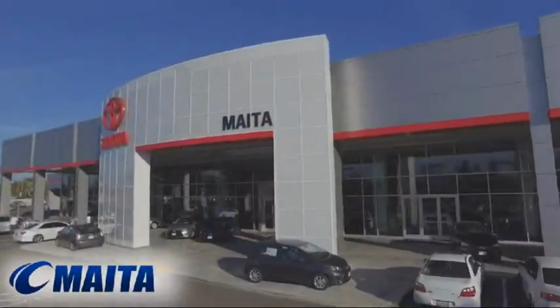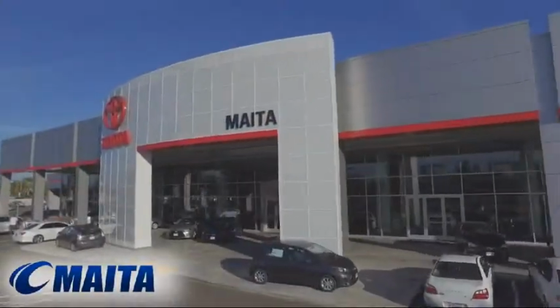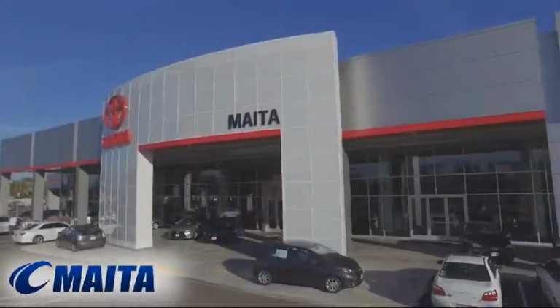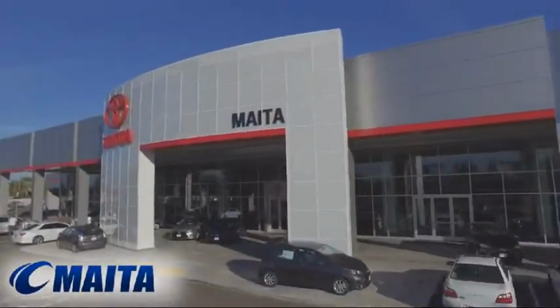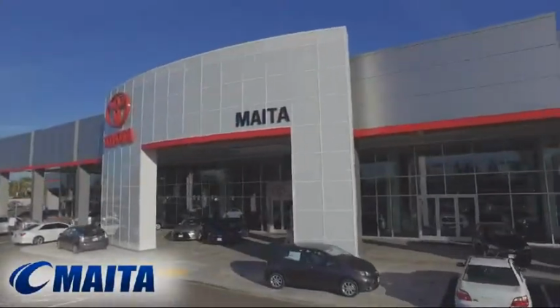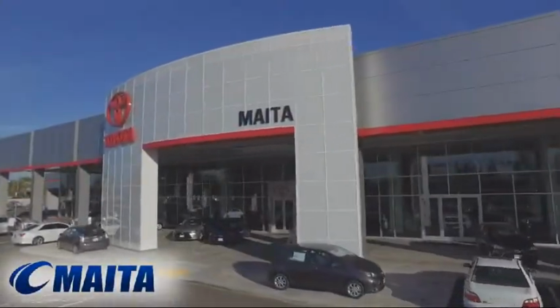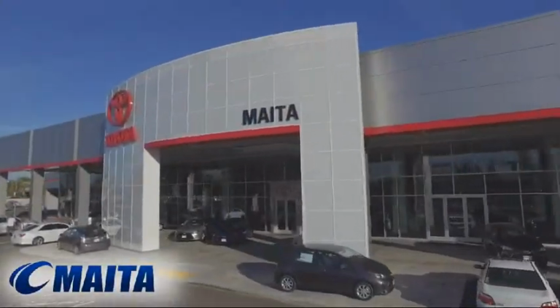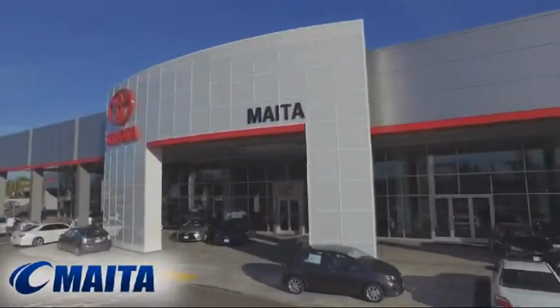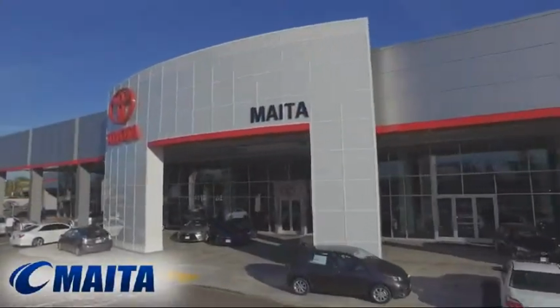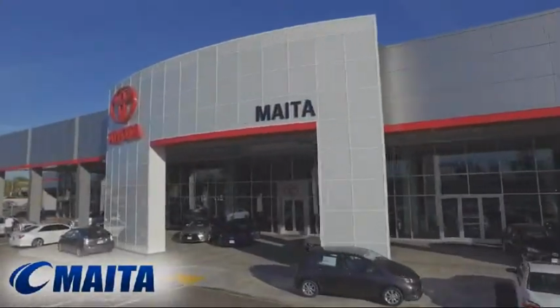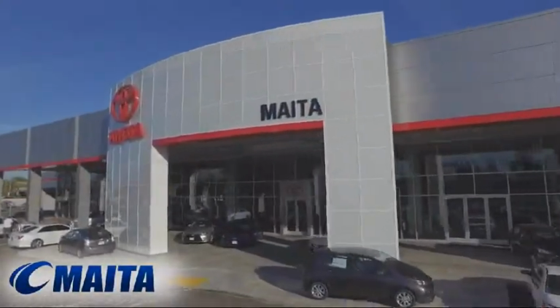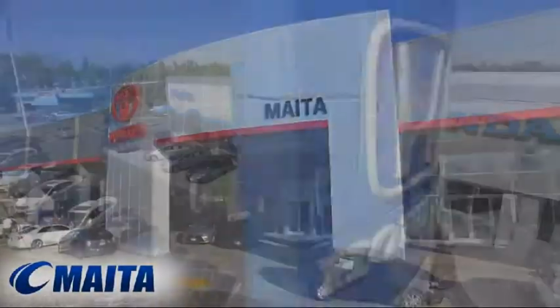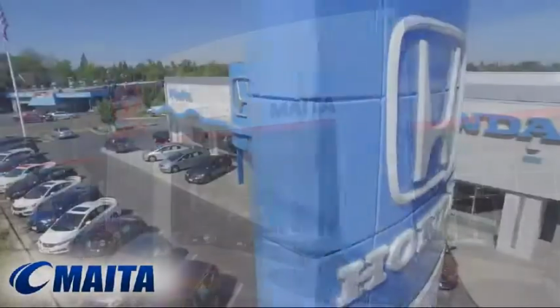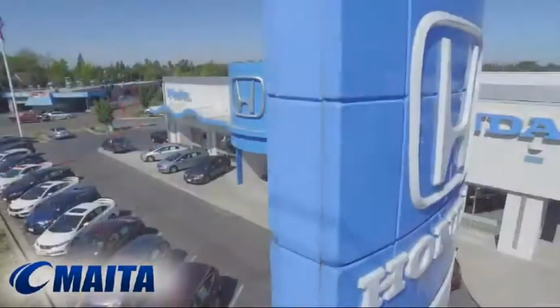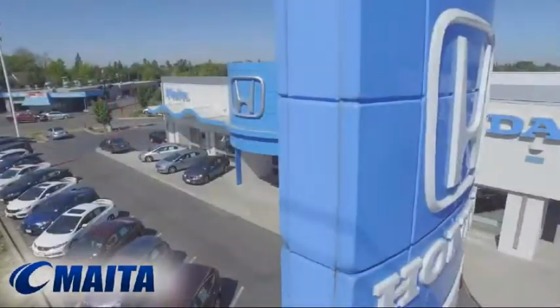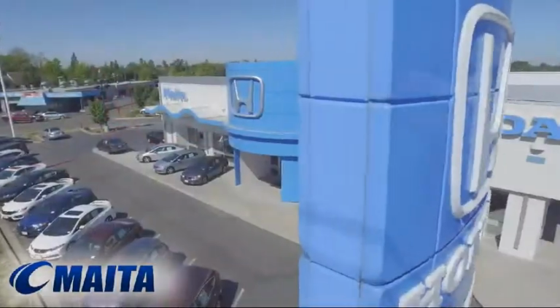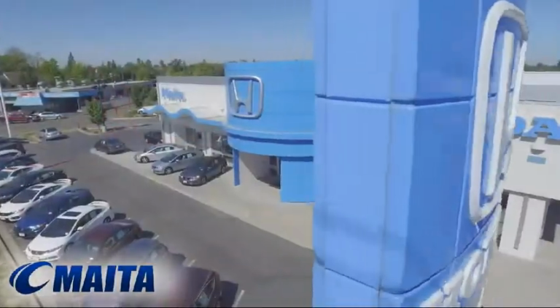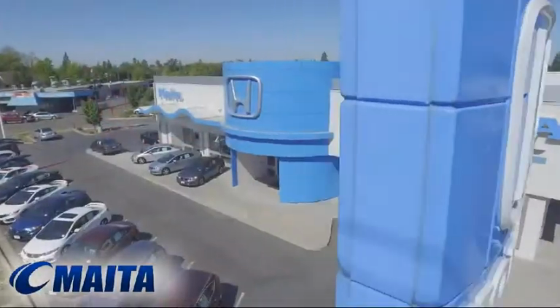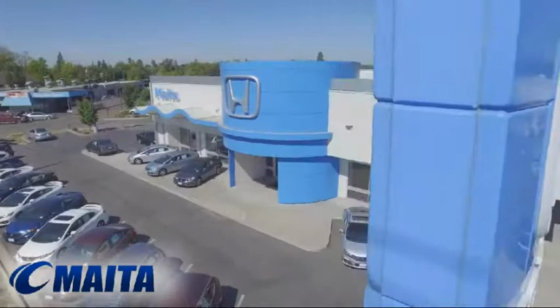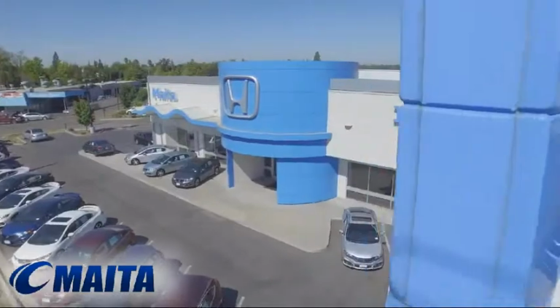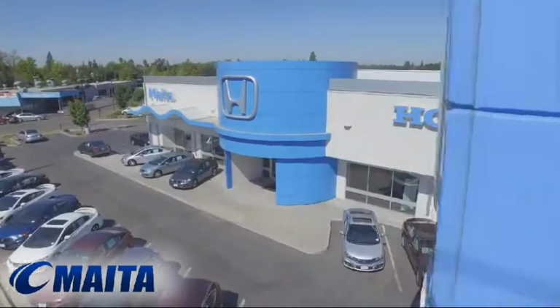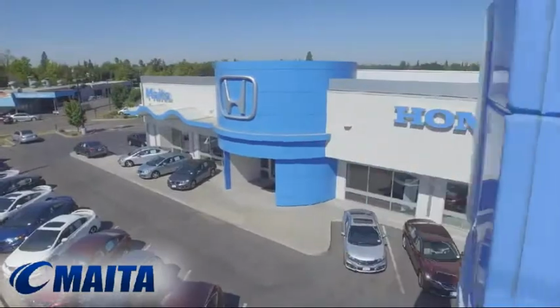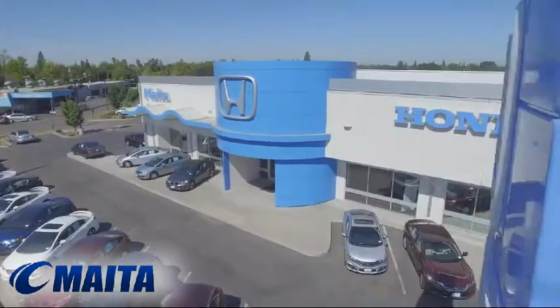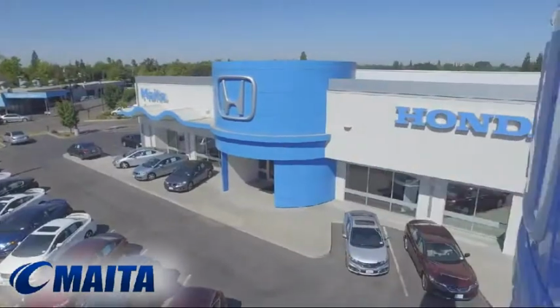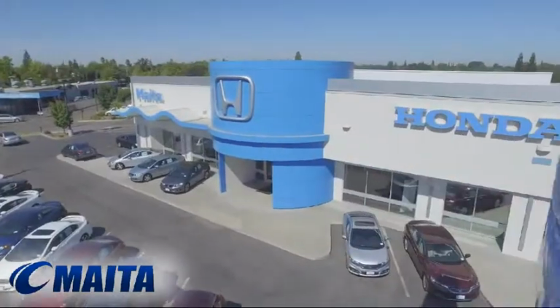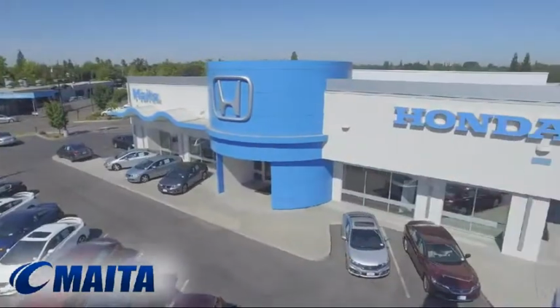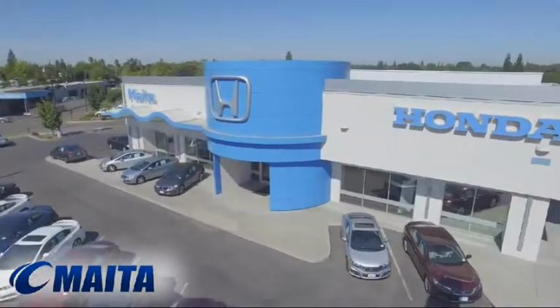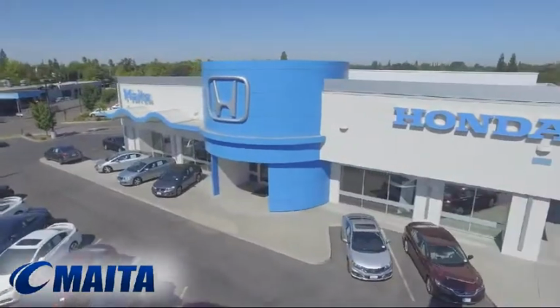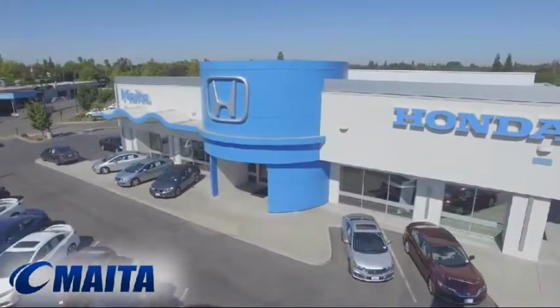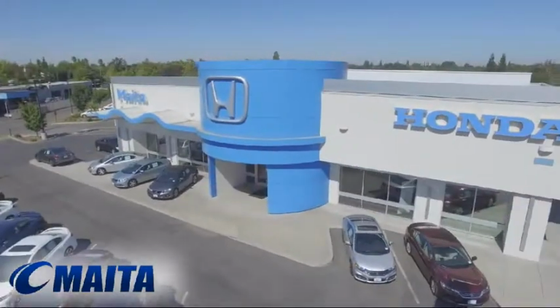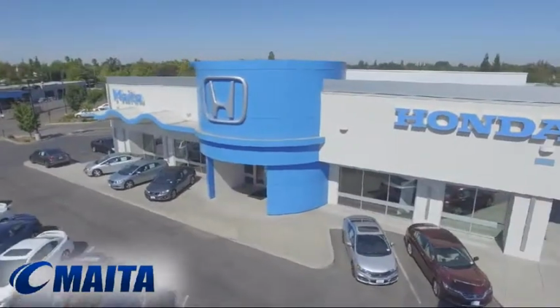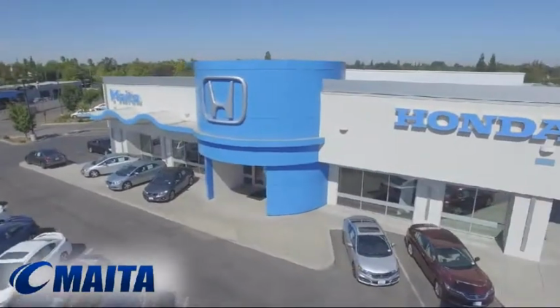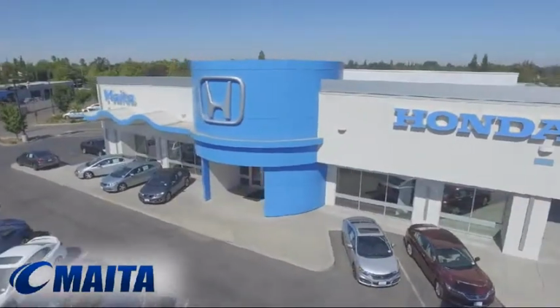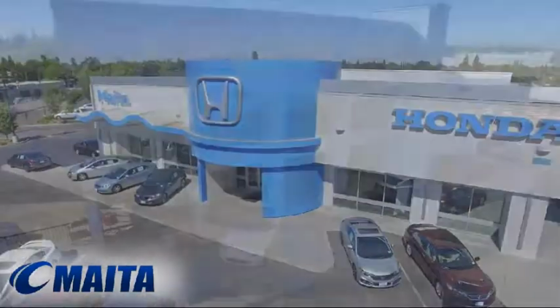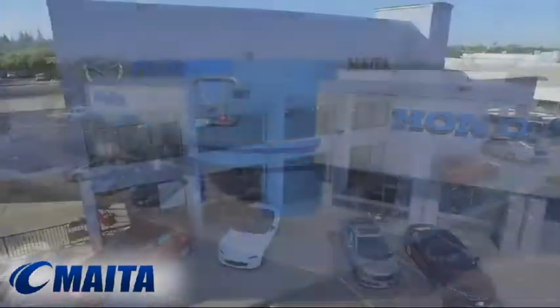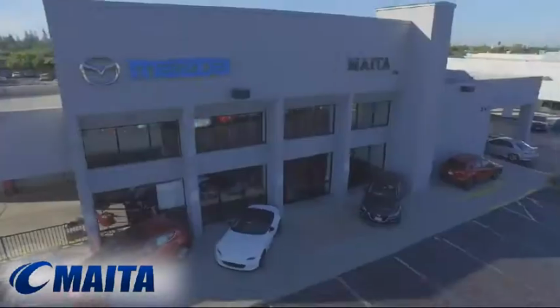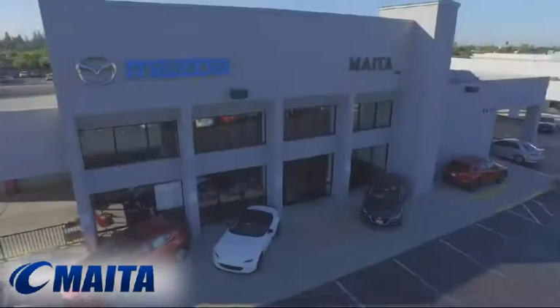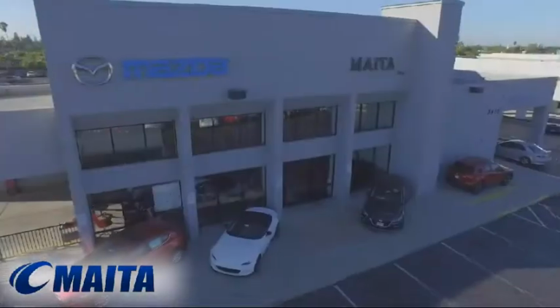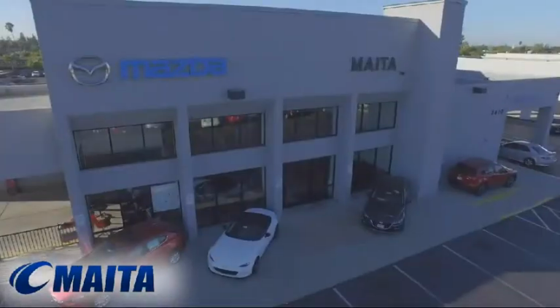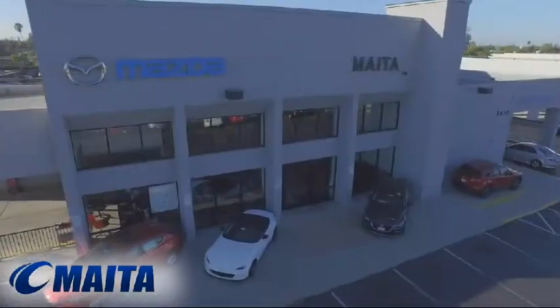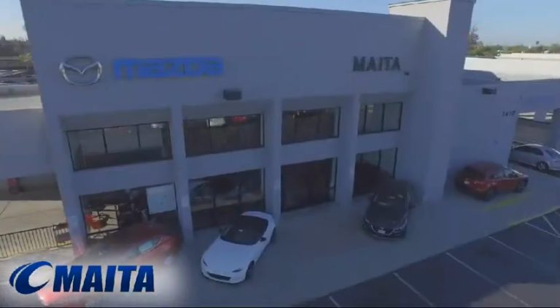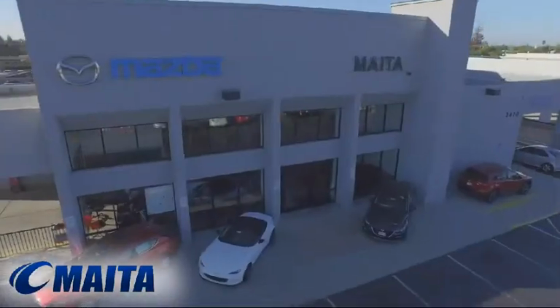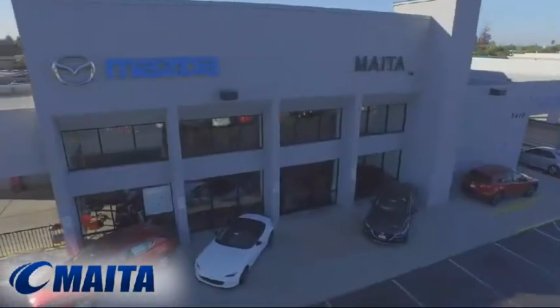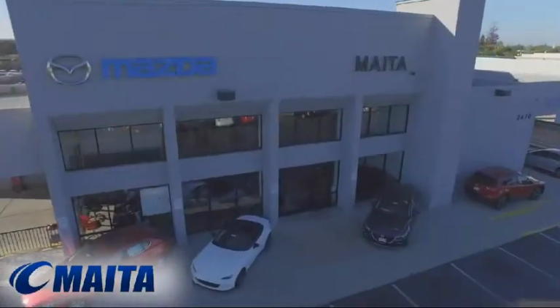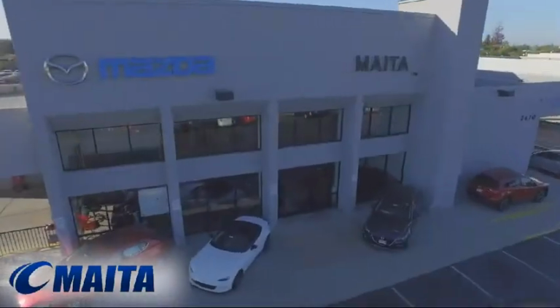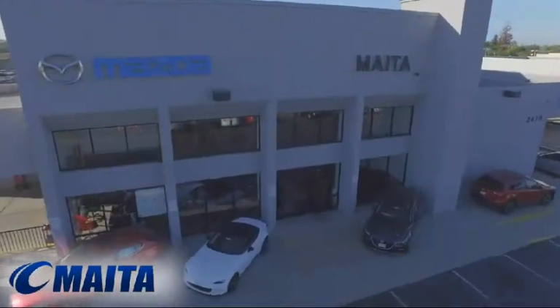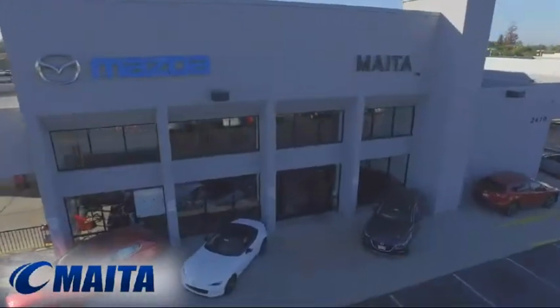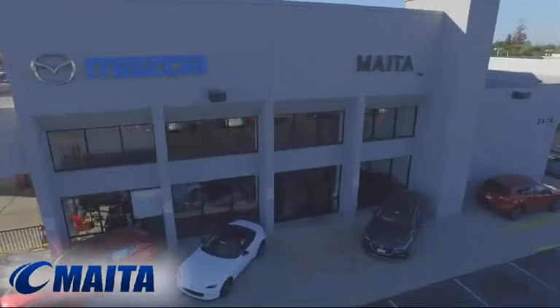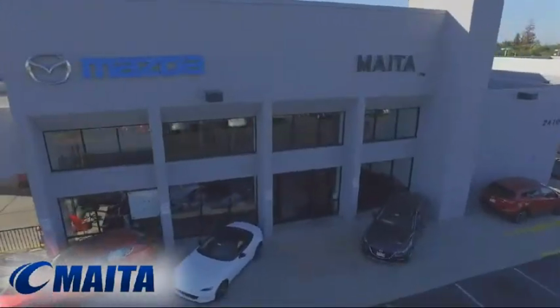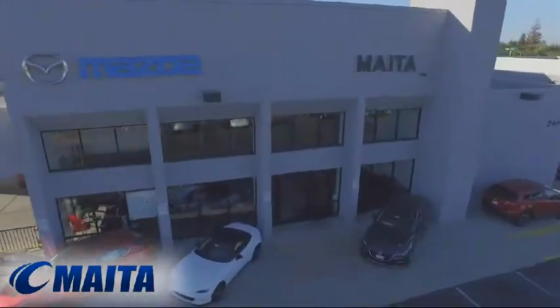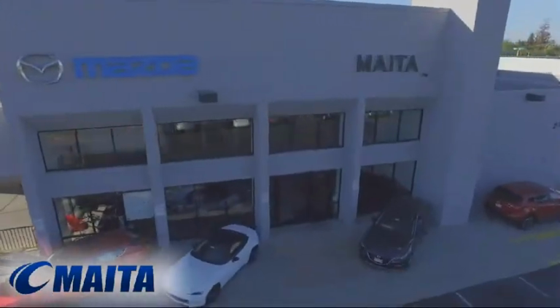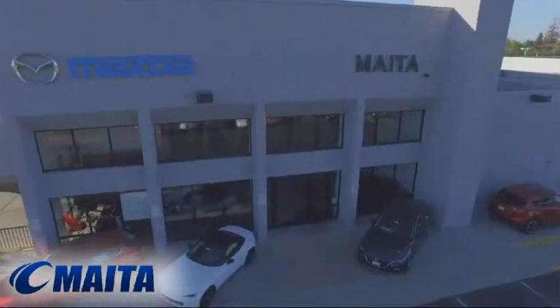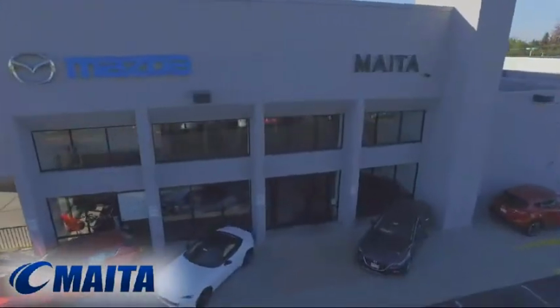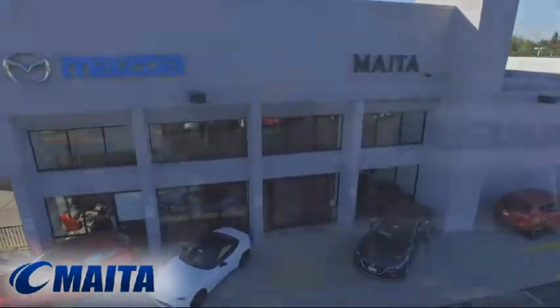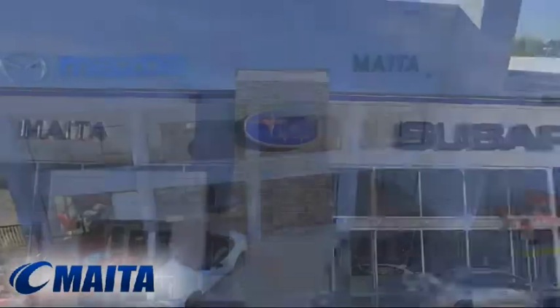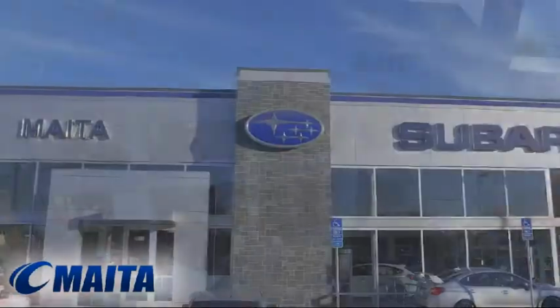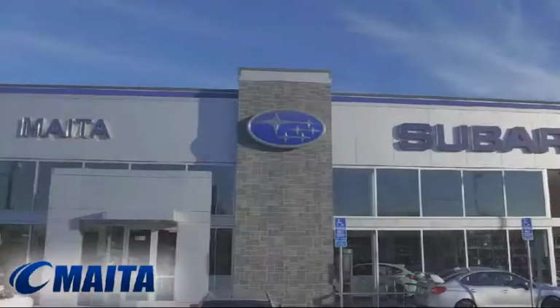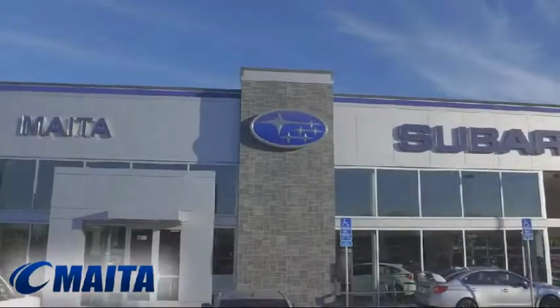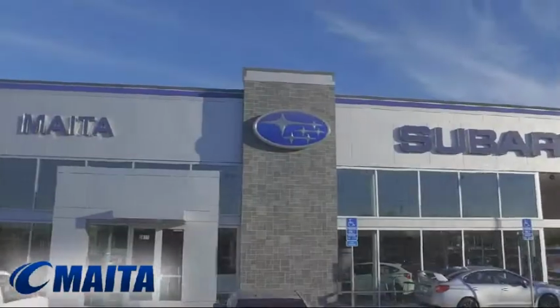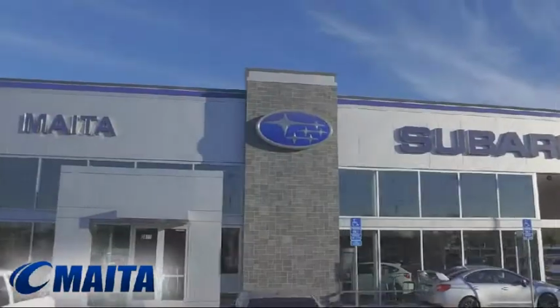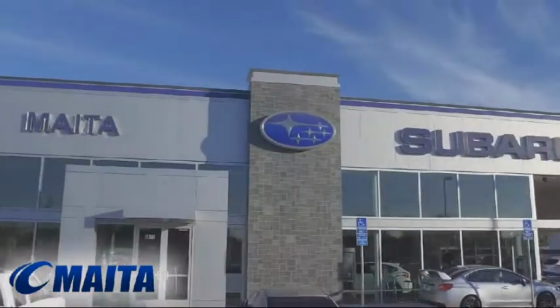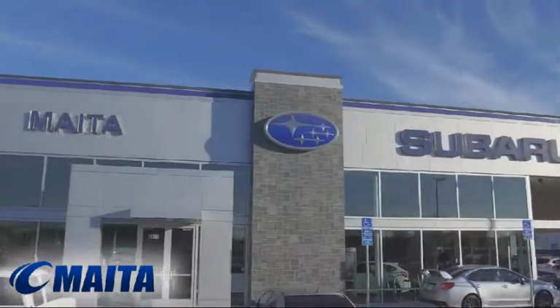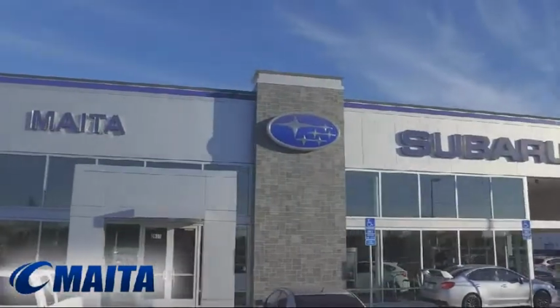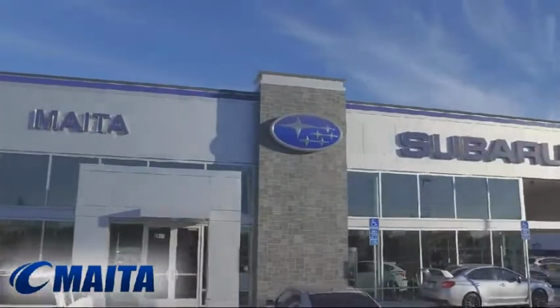For over 50 years, the Mehta Automotive Group has been one of the Sacramento Valley's most prominent and trusted dealer groups.